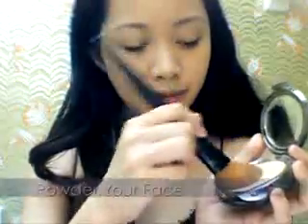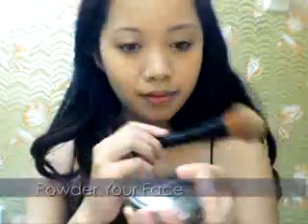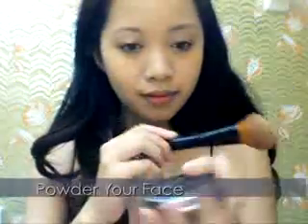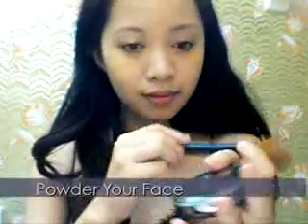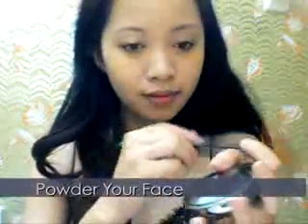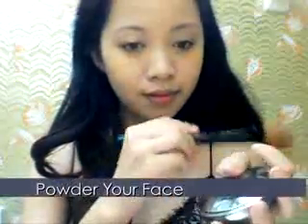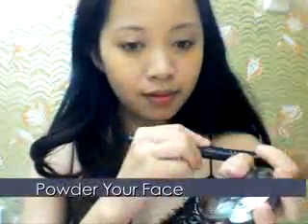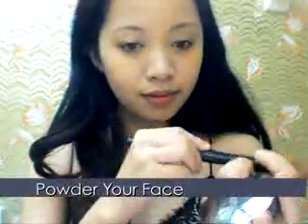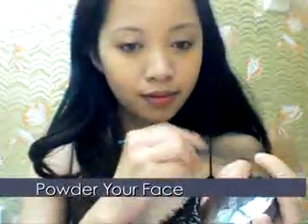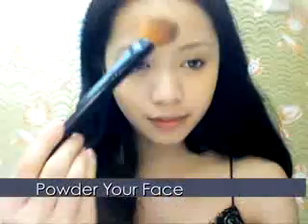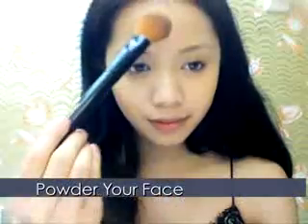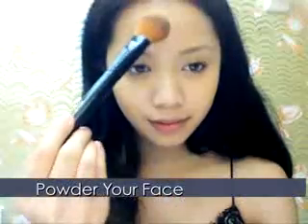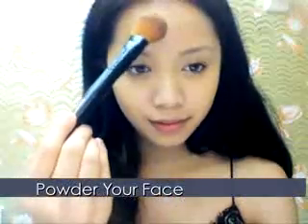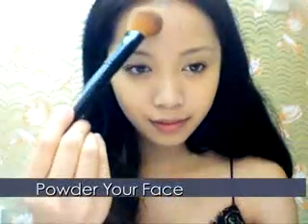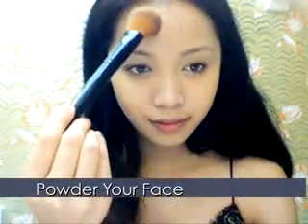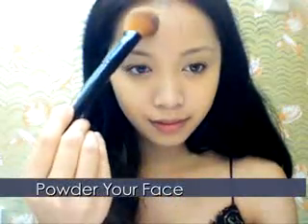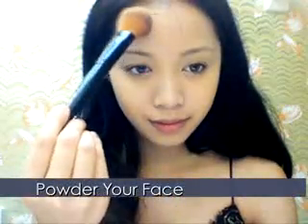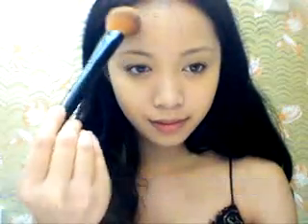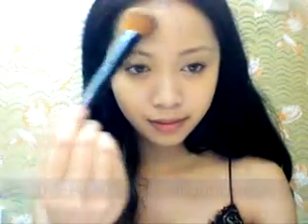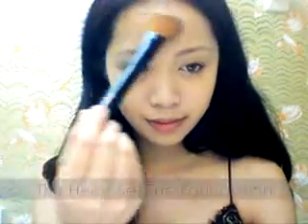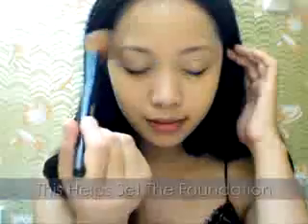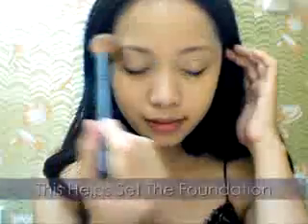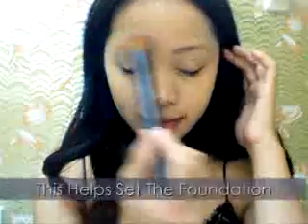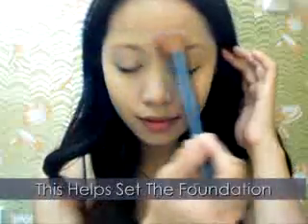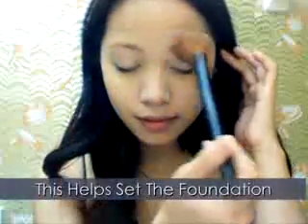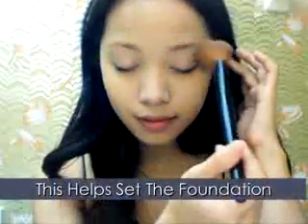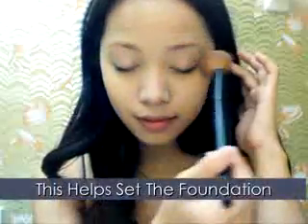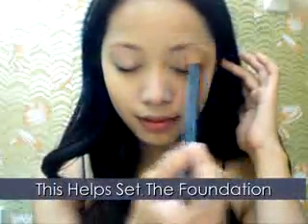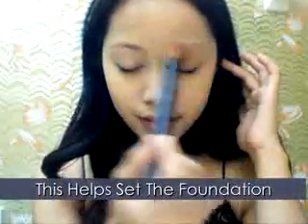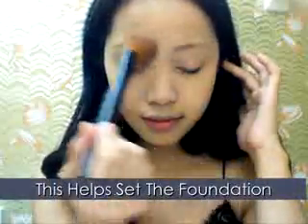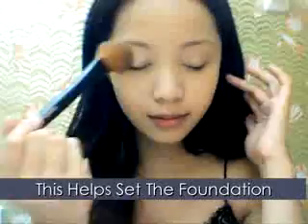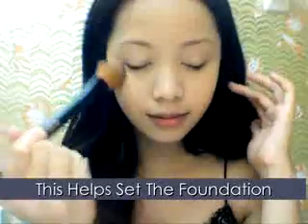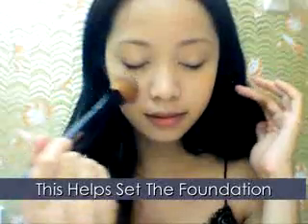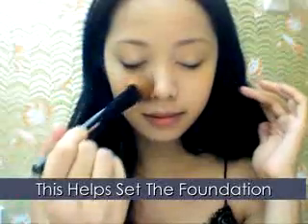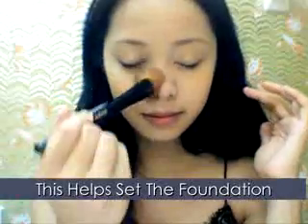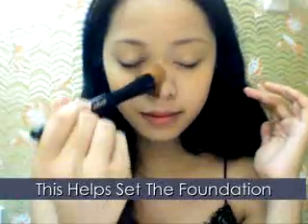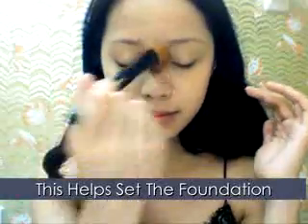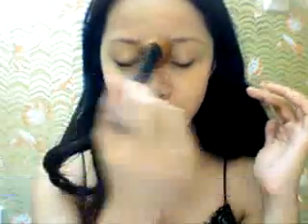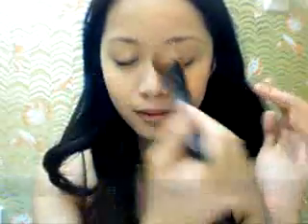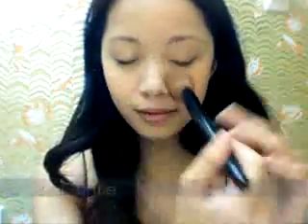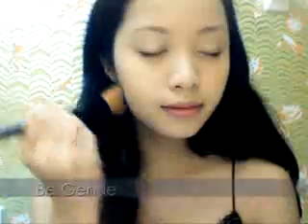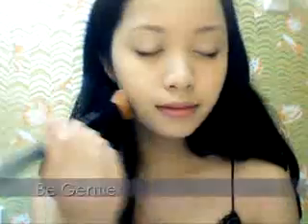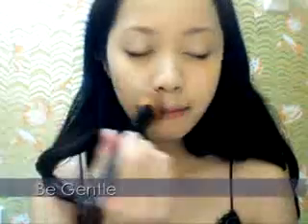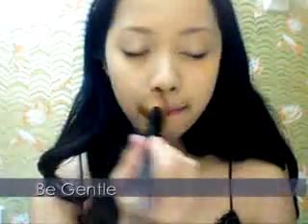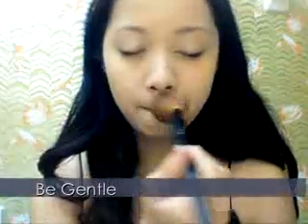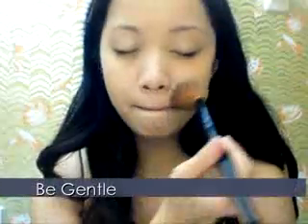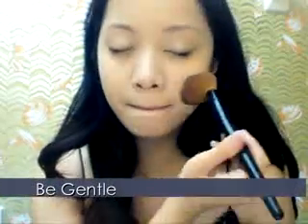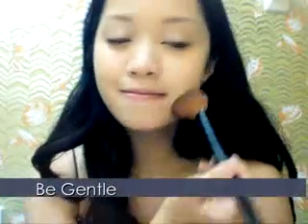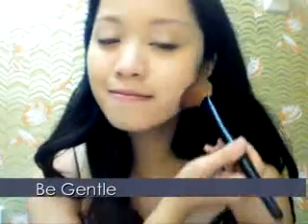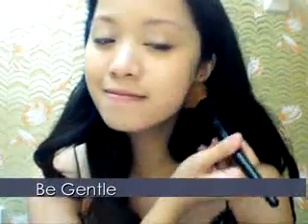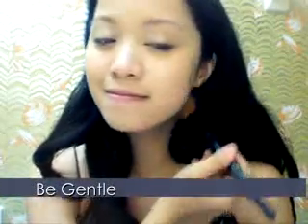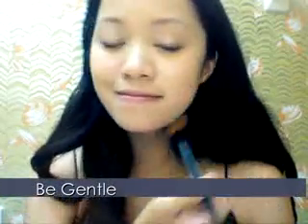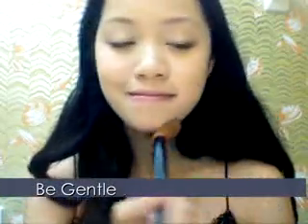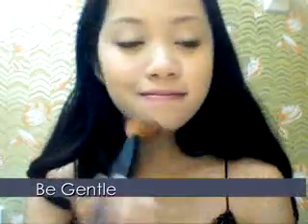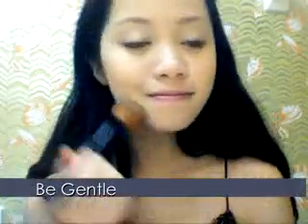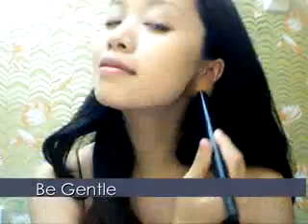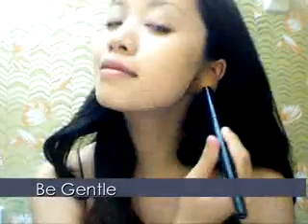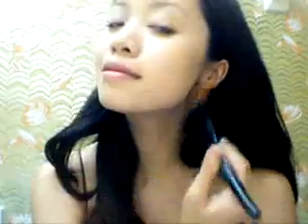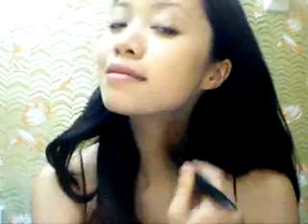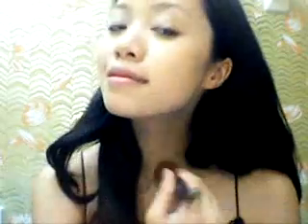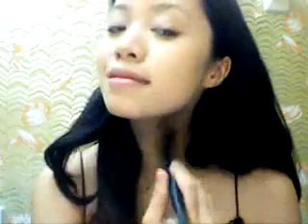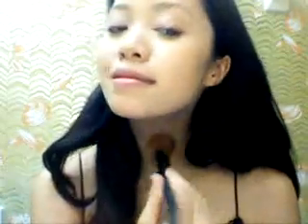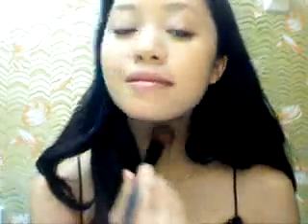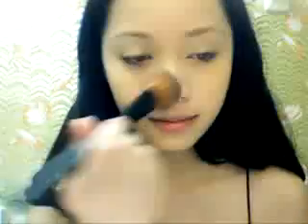Take just a bit of powder and apply it along your face to set your makeup. Be gentle — don't scrub it in. It's not like mineral makeup.